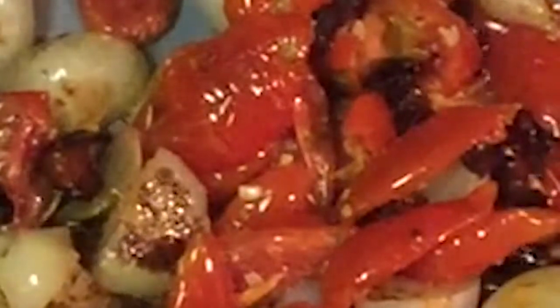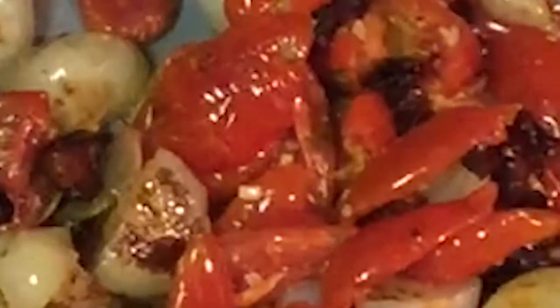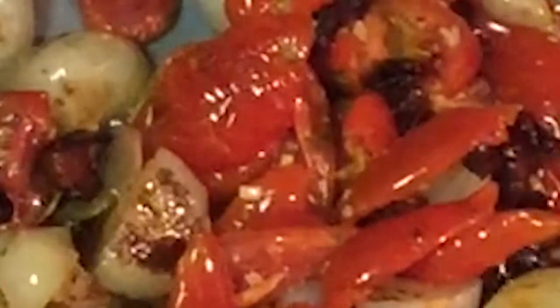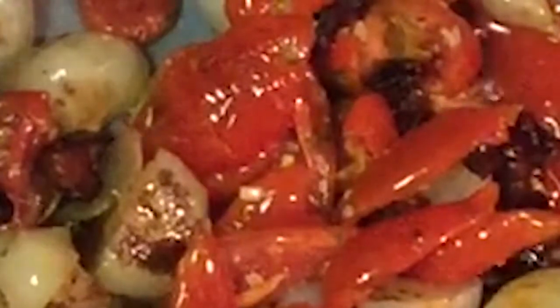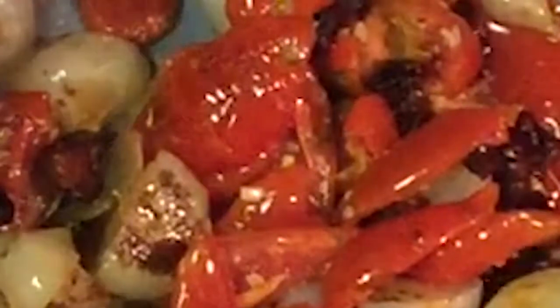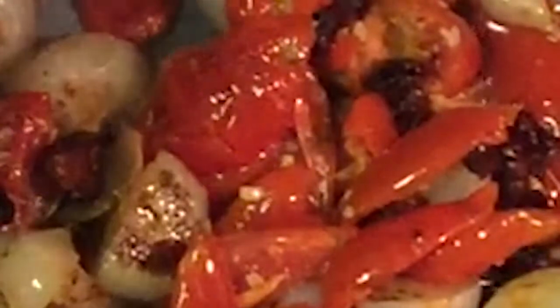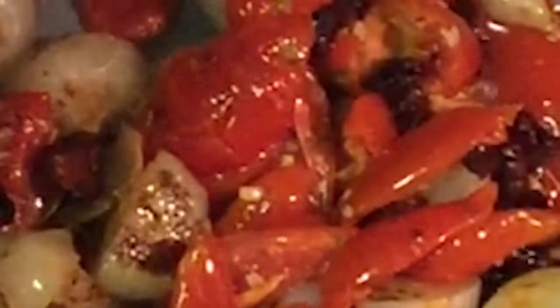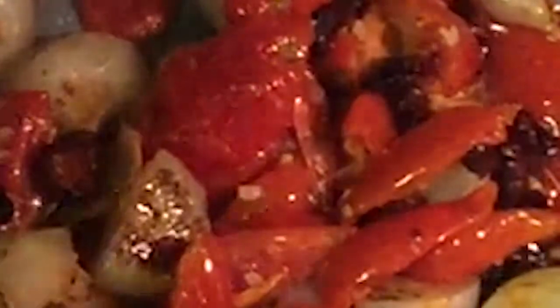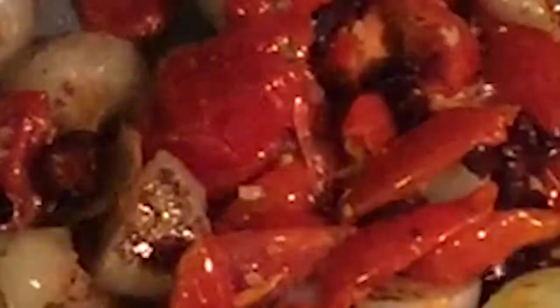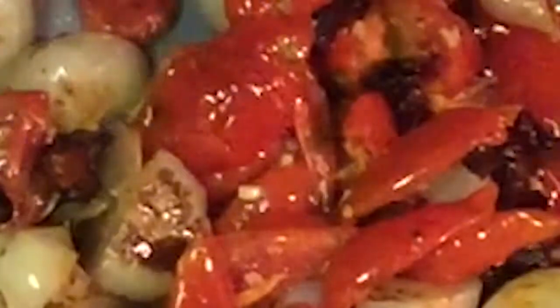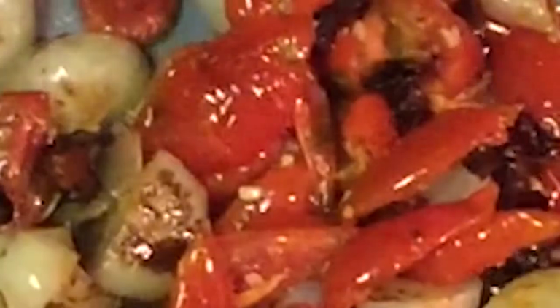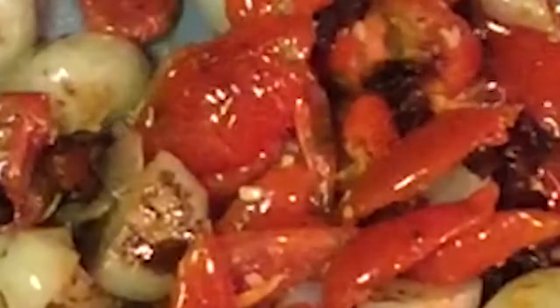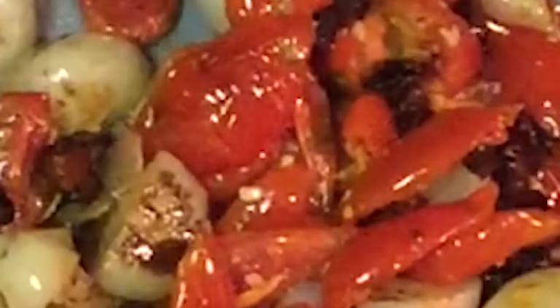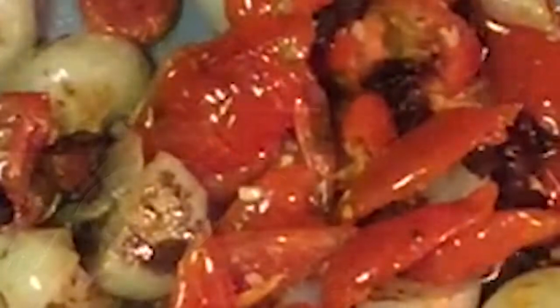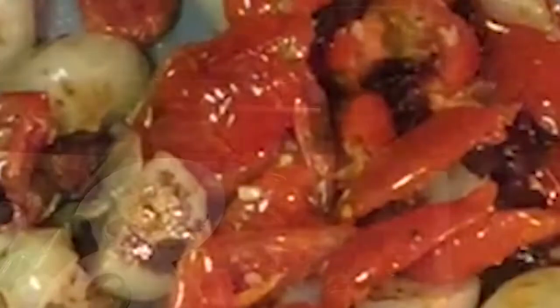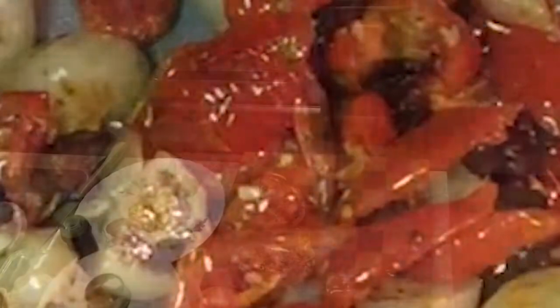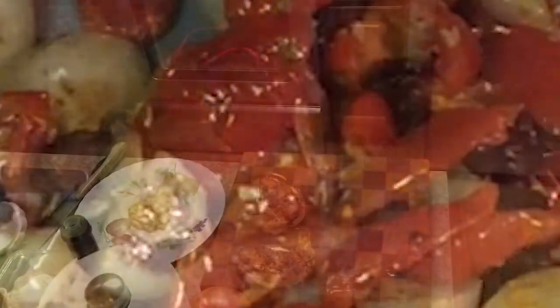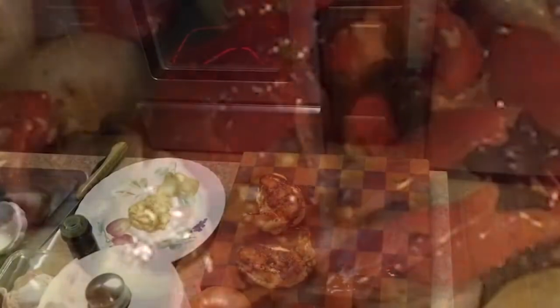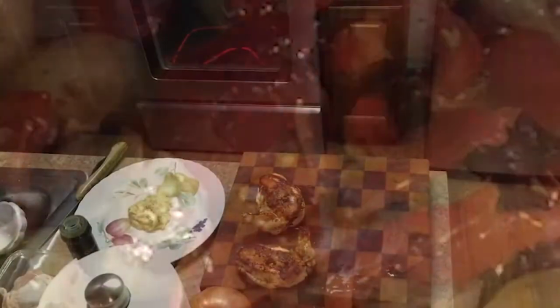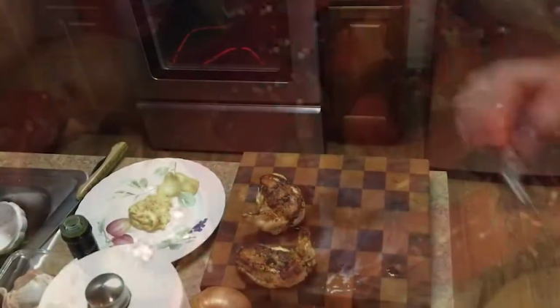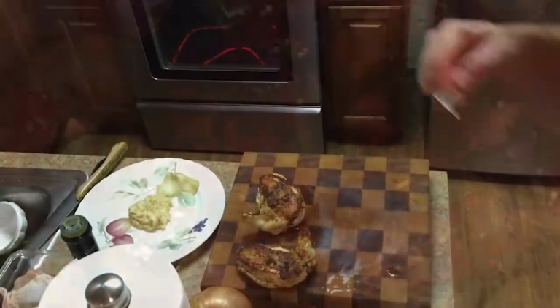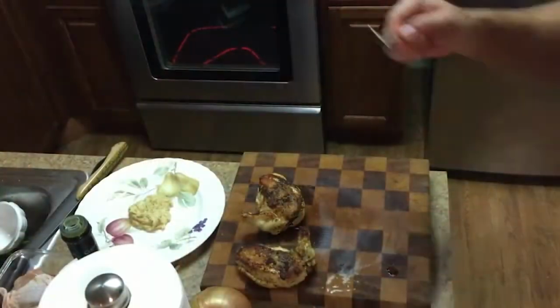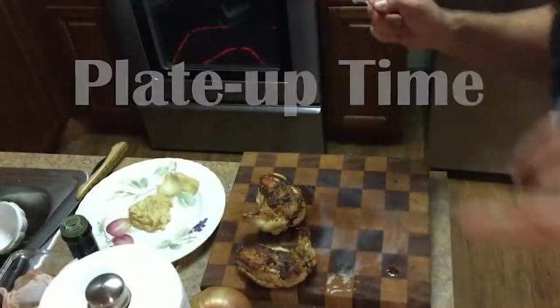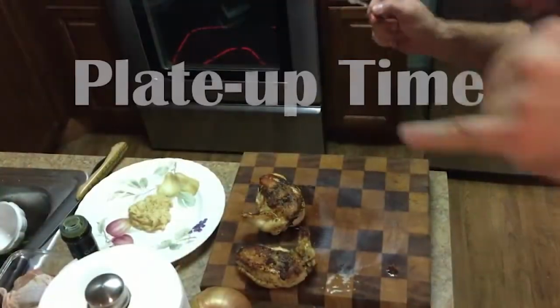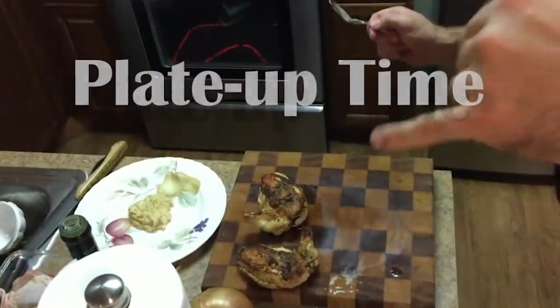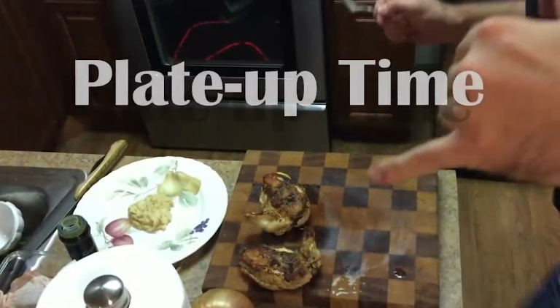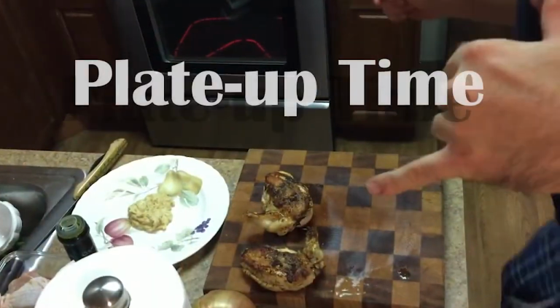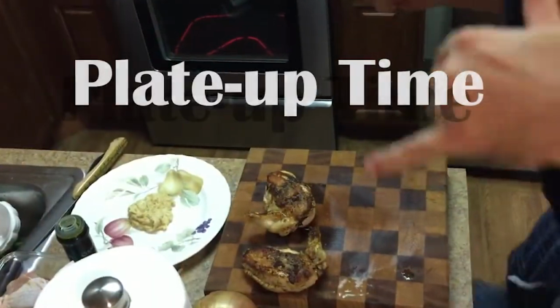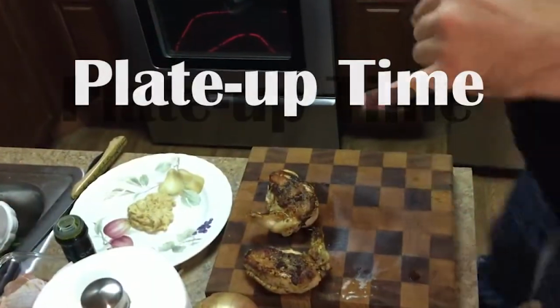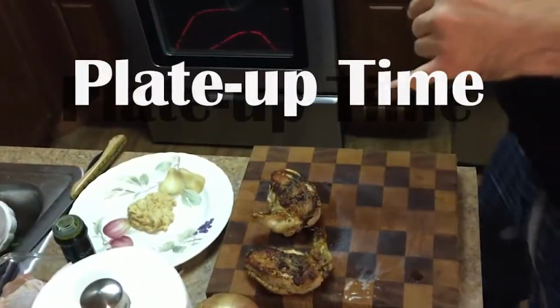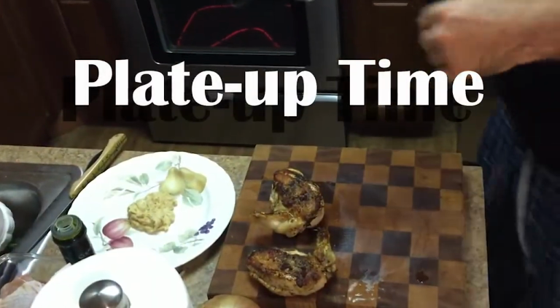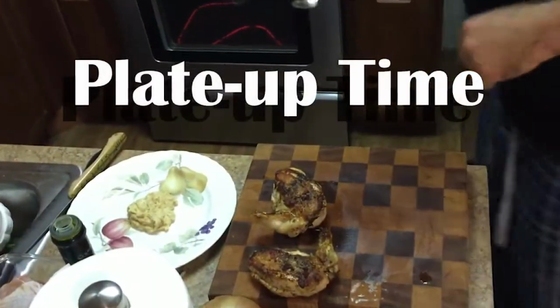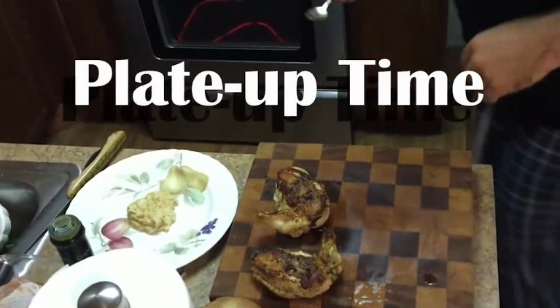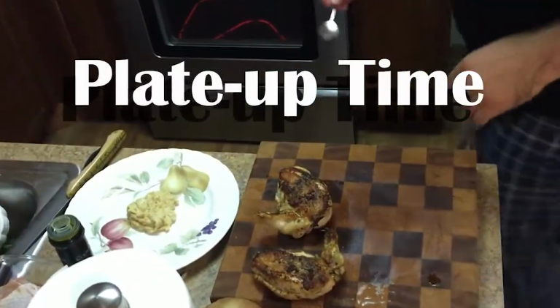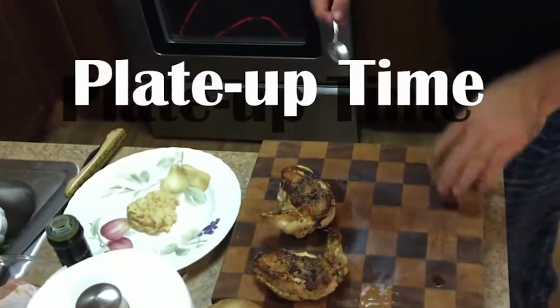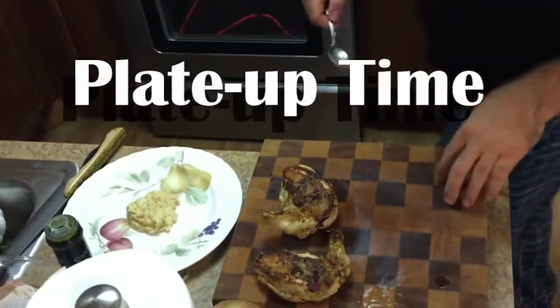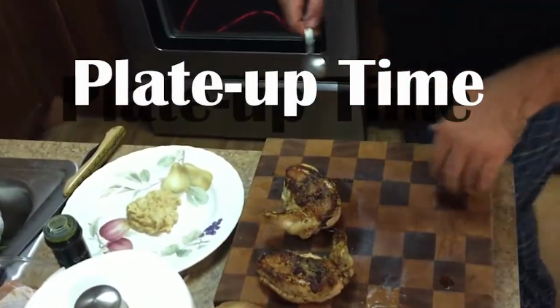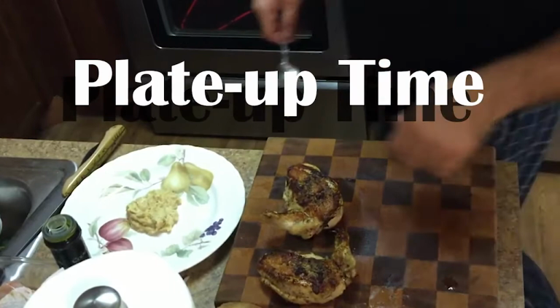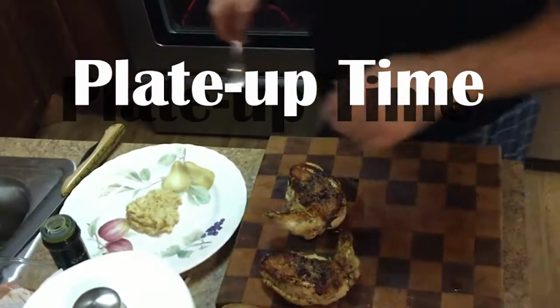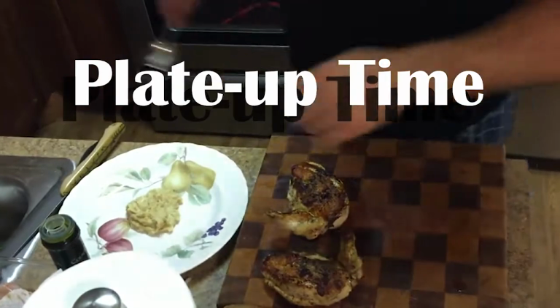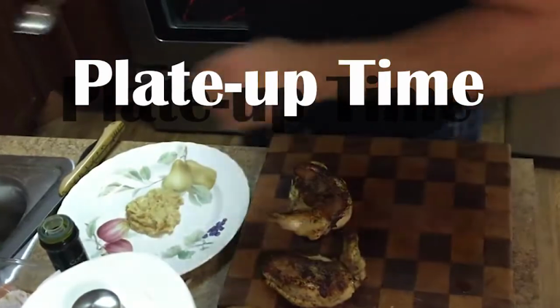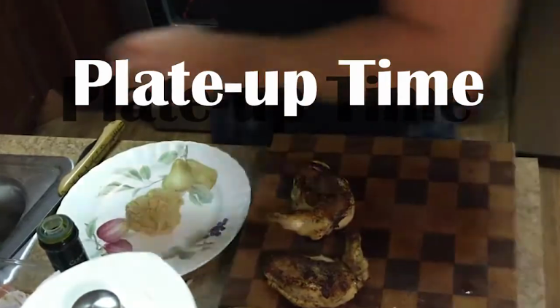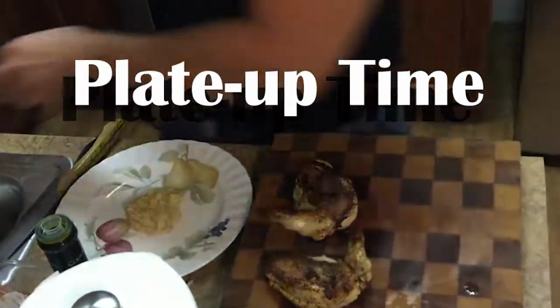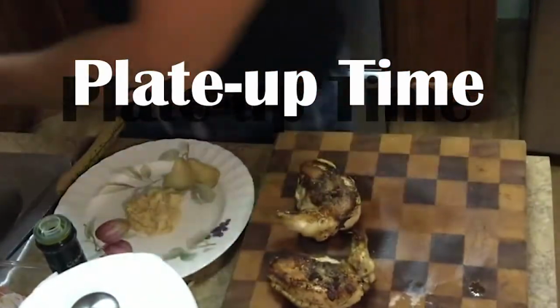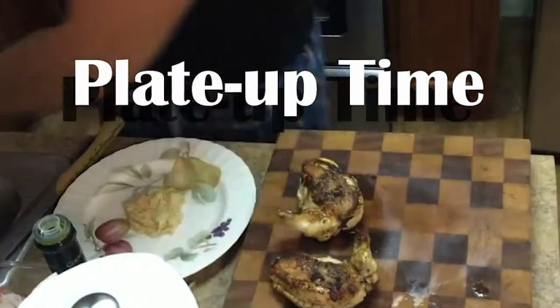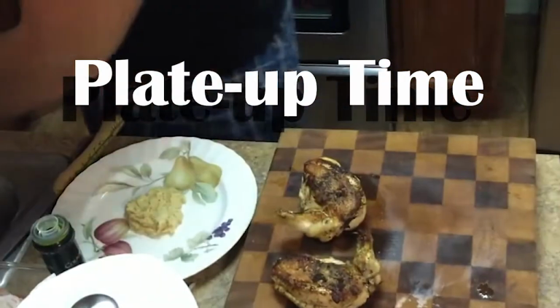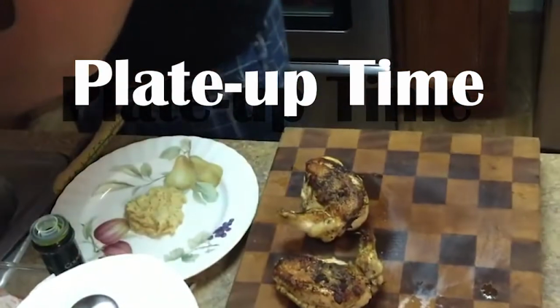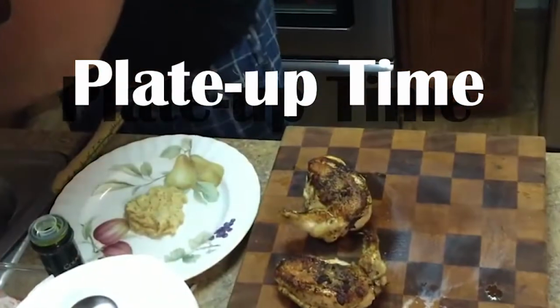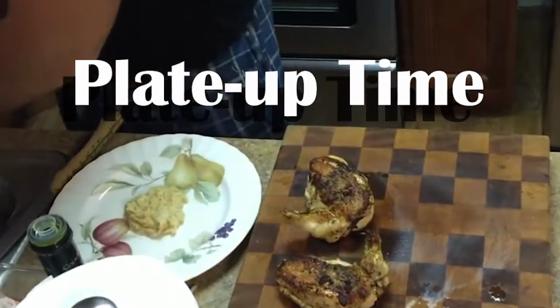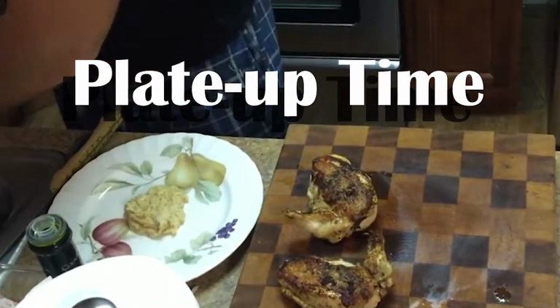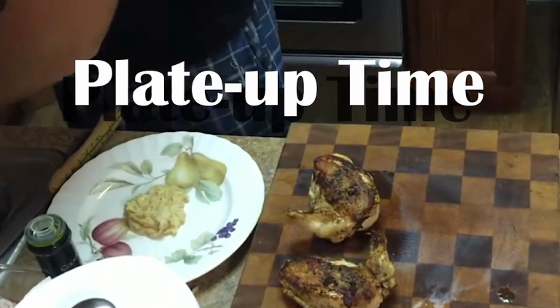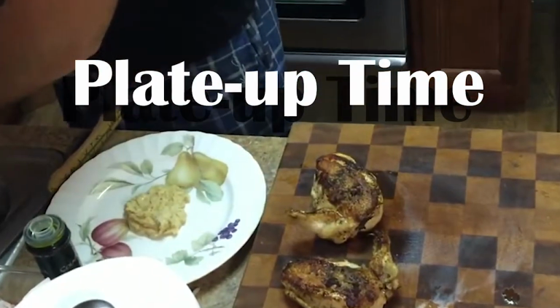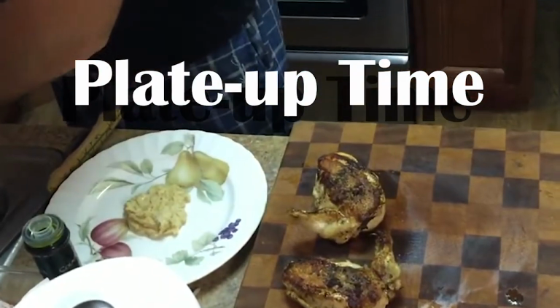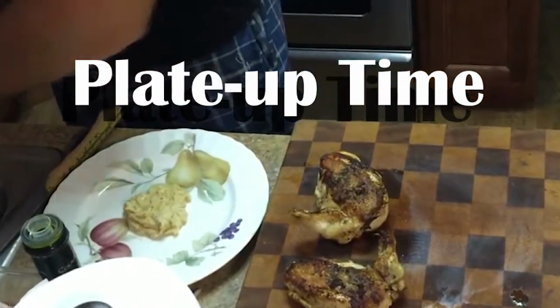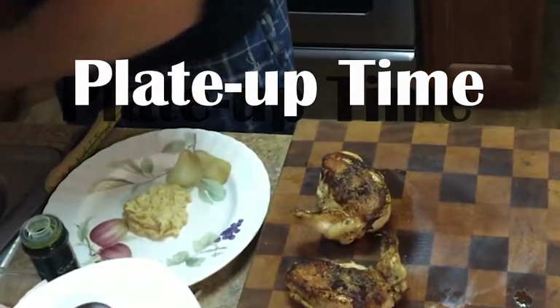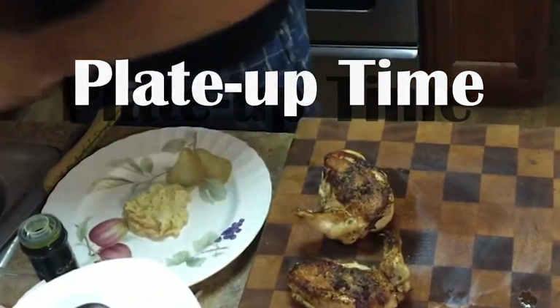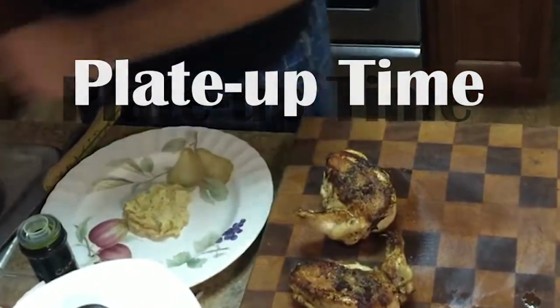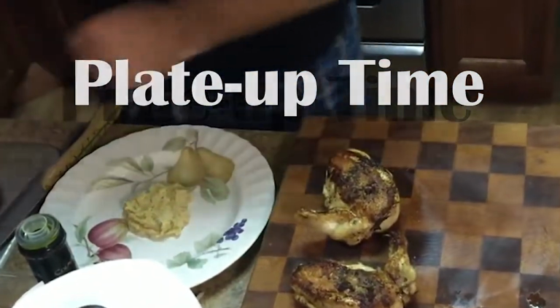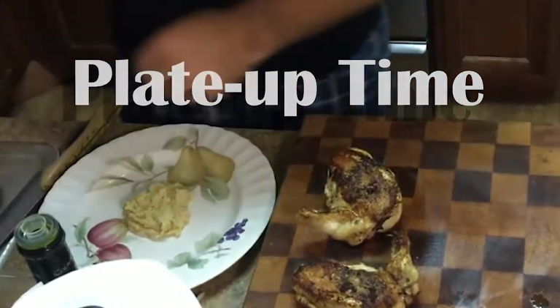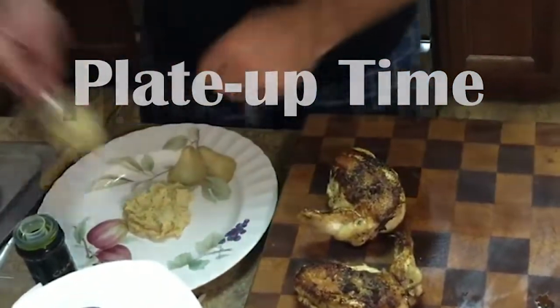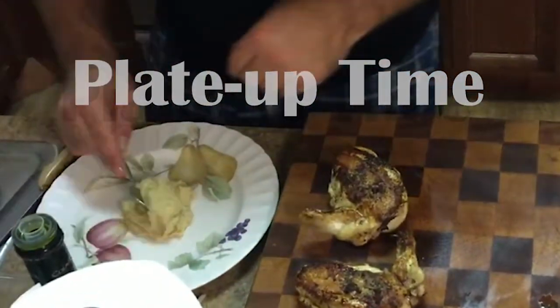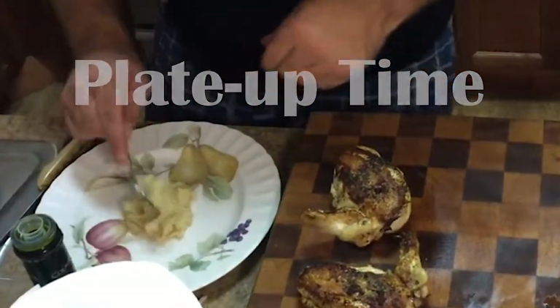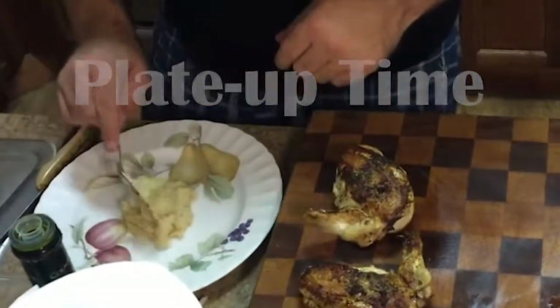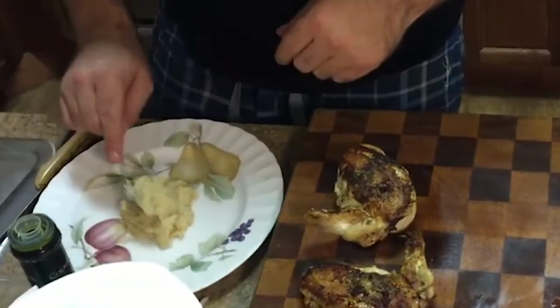Alright guys, it's go time. We're gonna do plating. We got our polenta right here — we've reserved it.